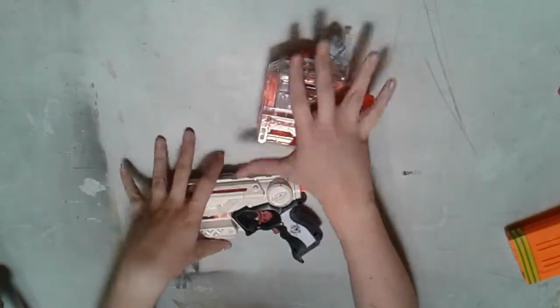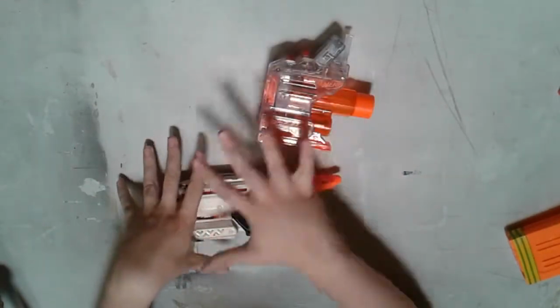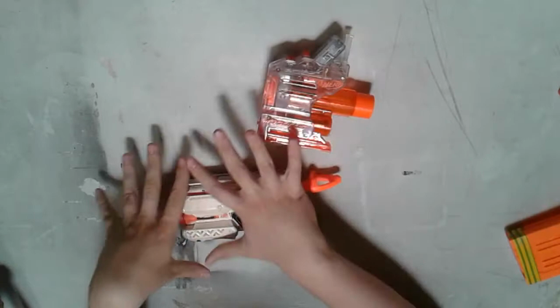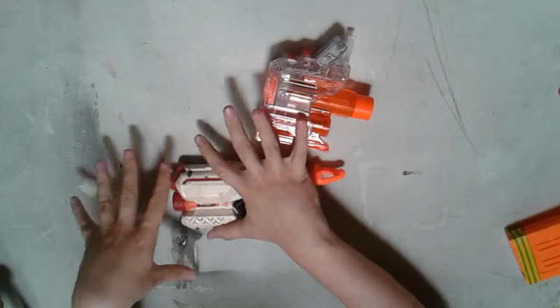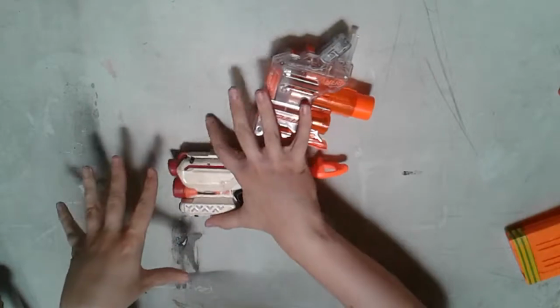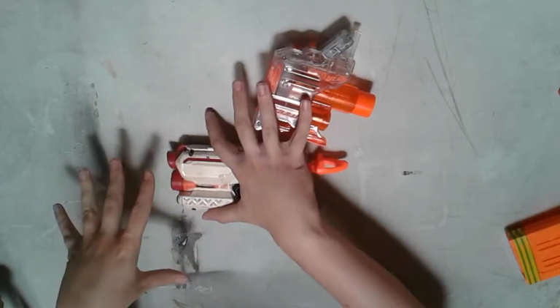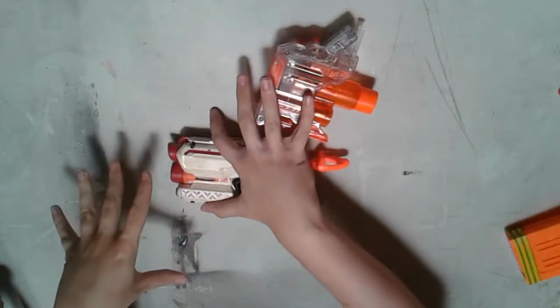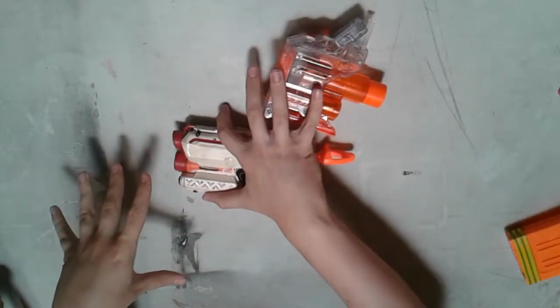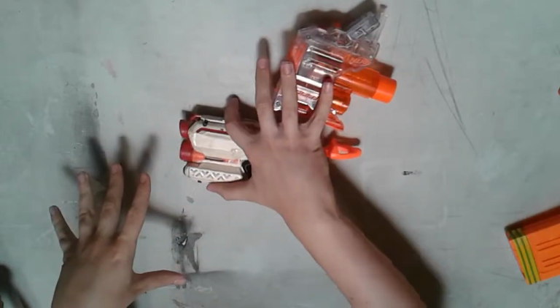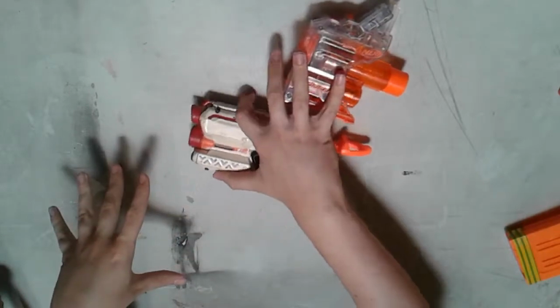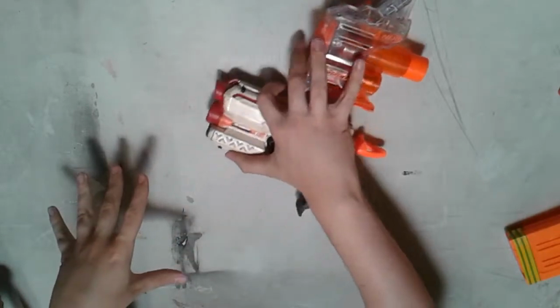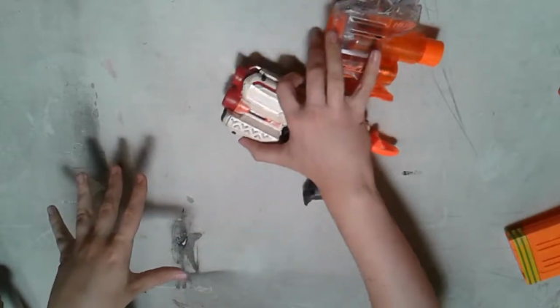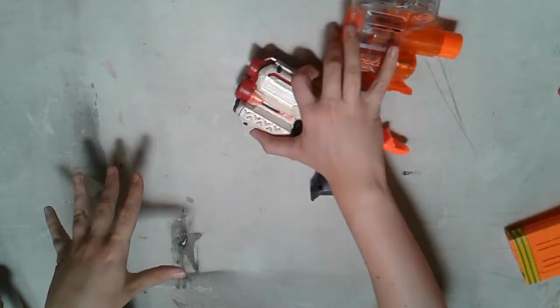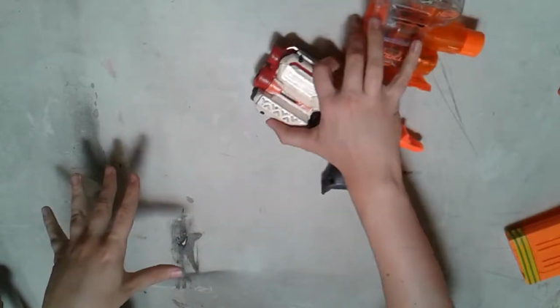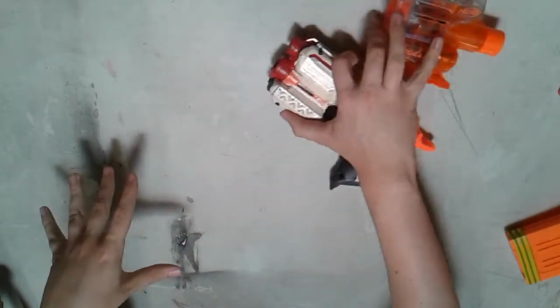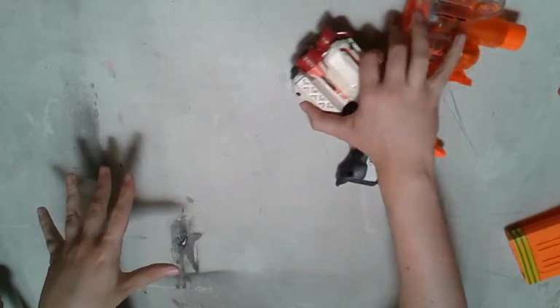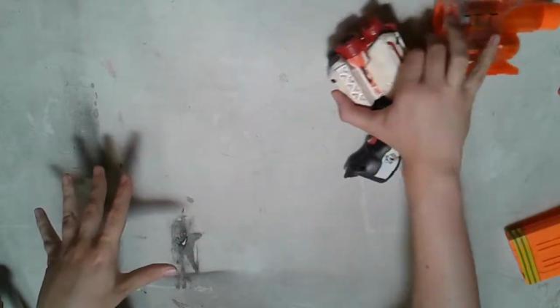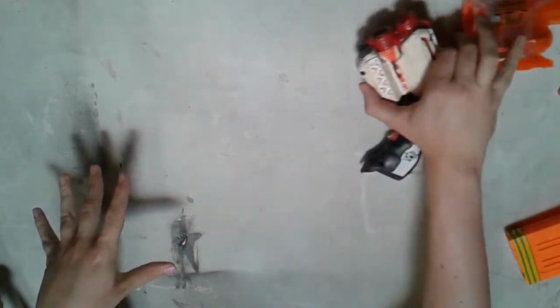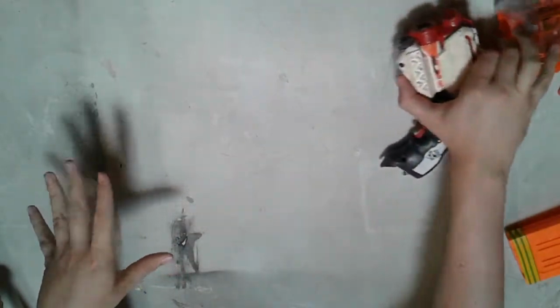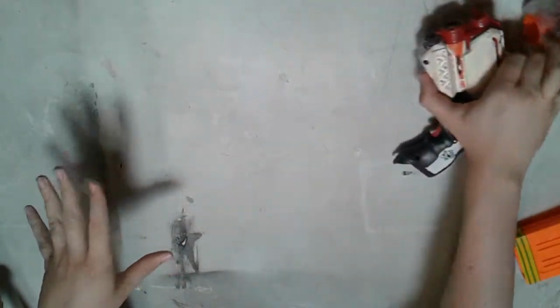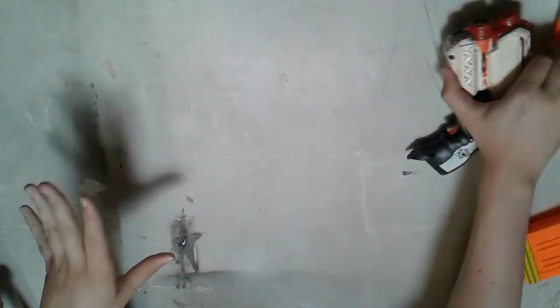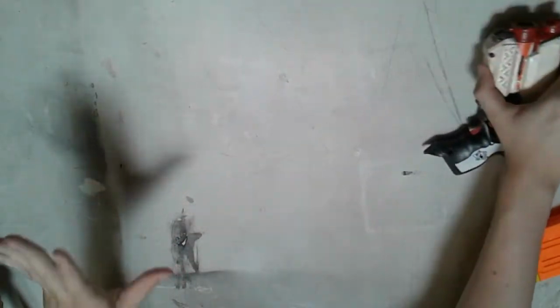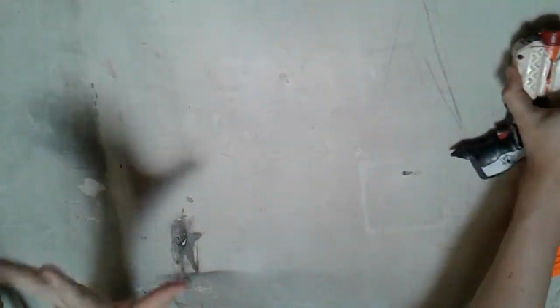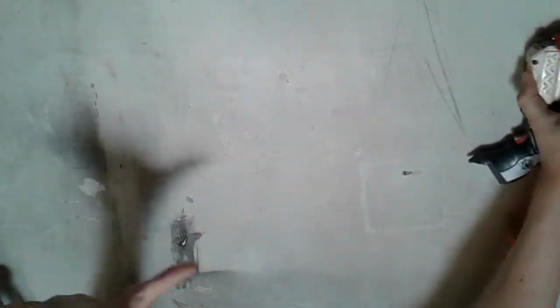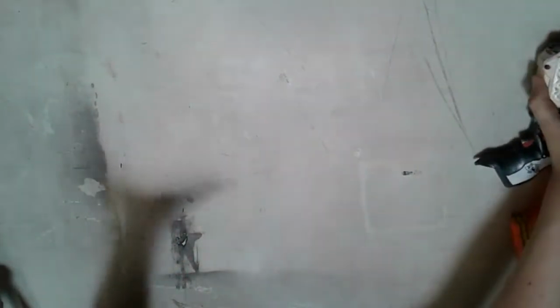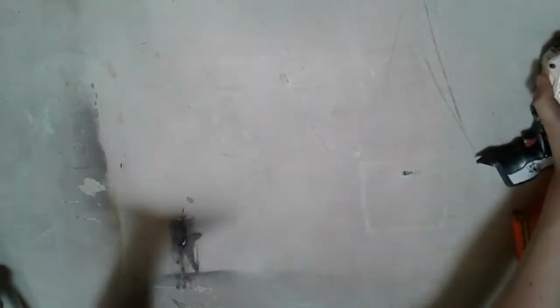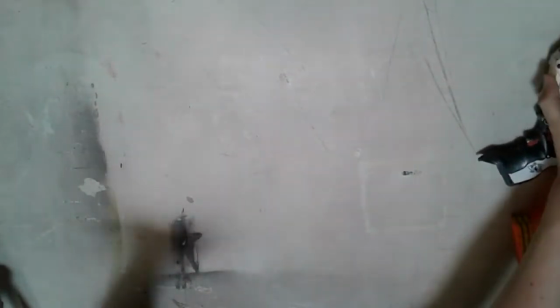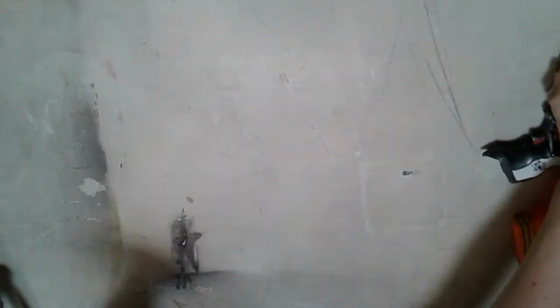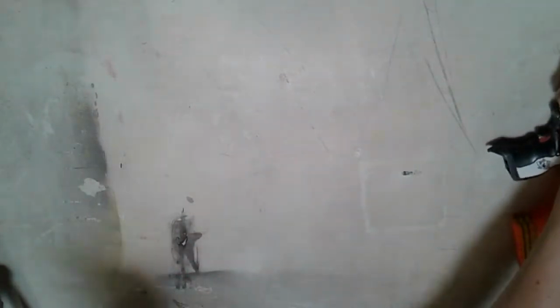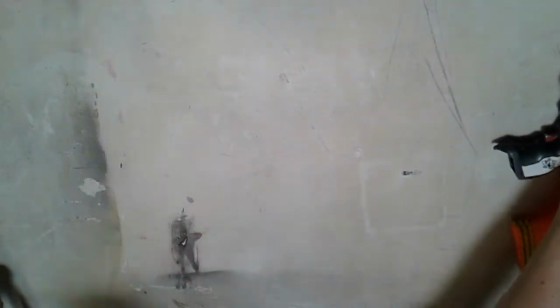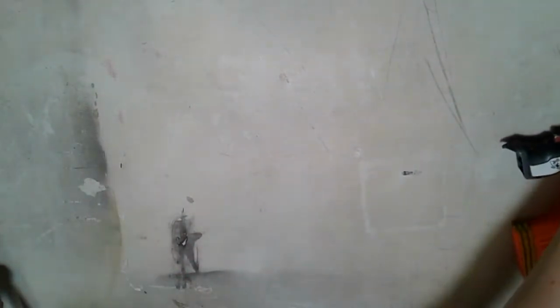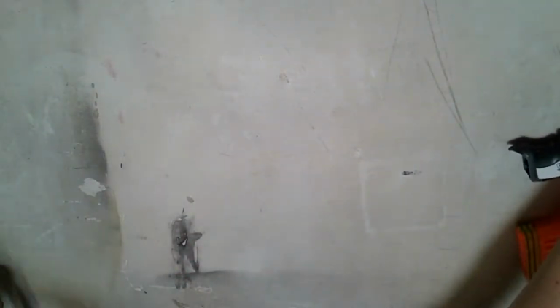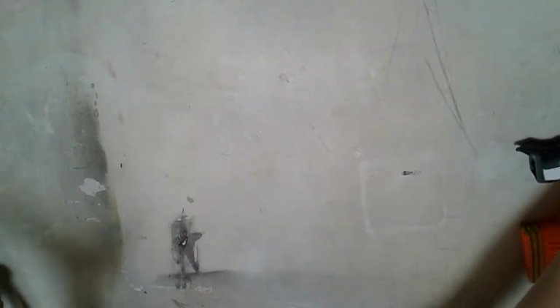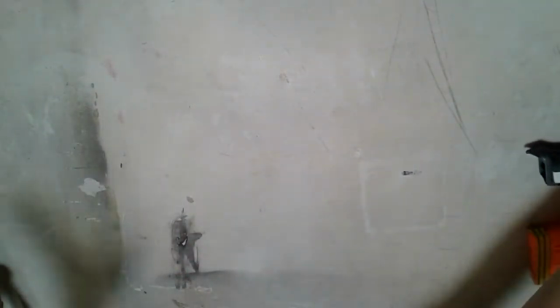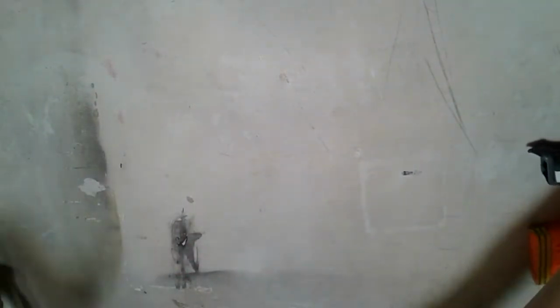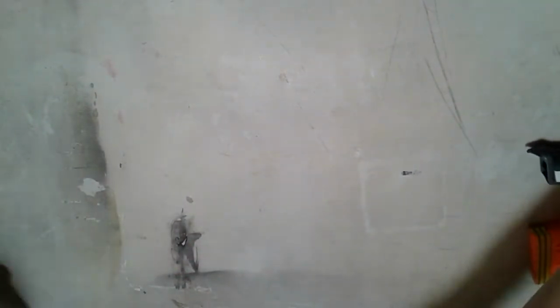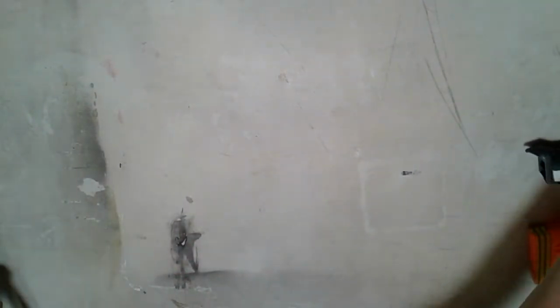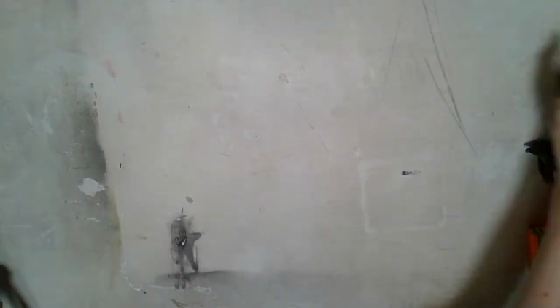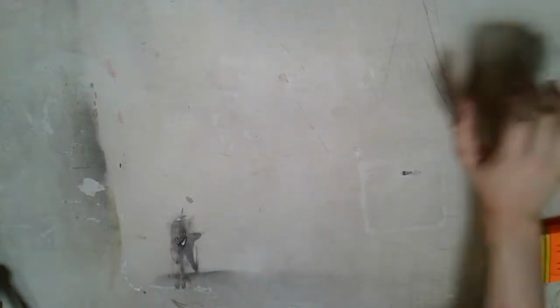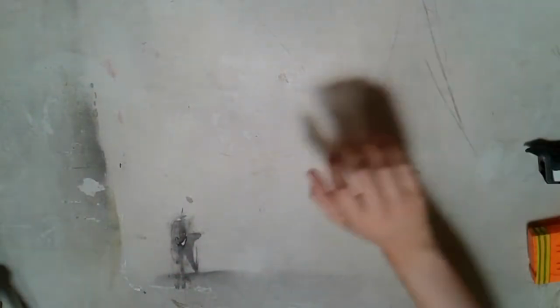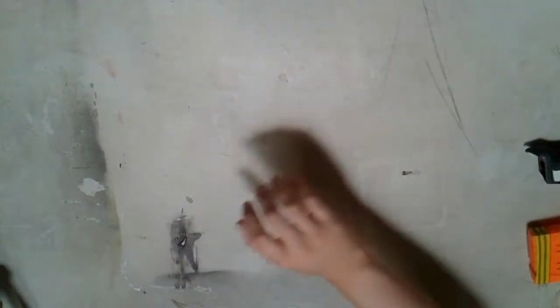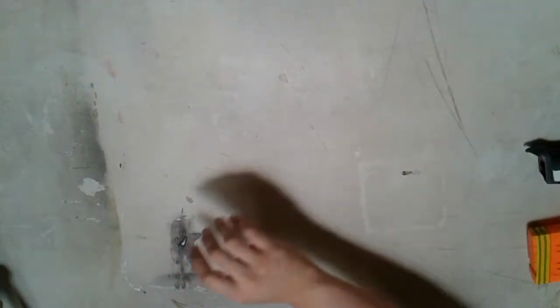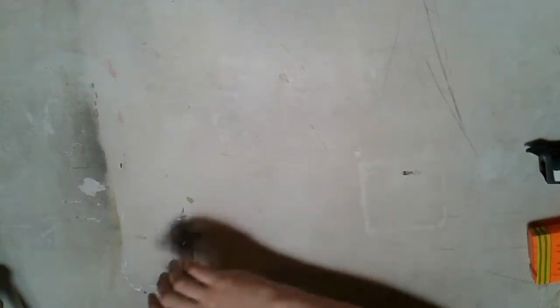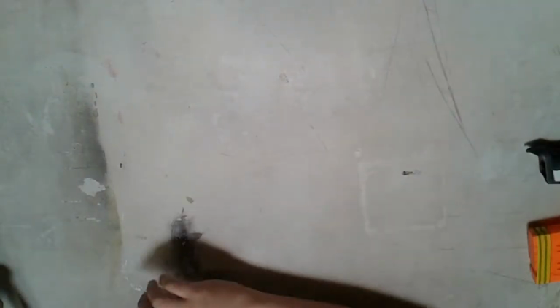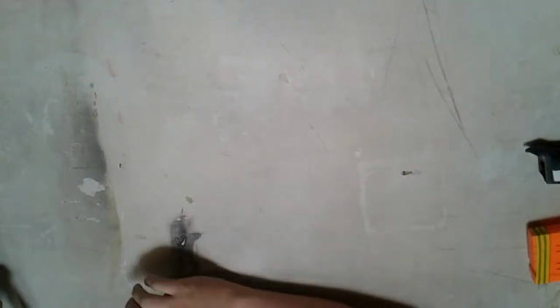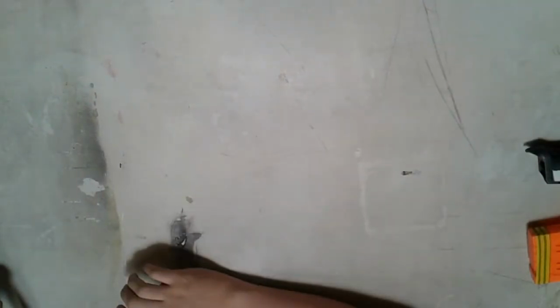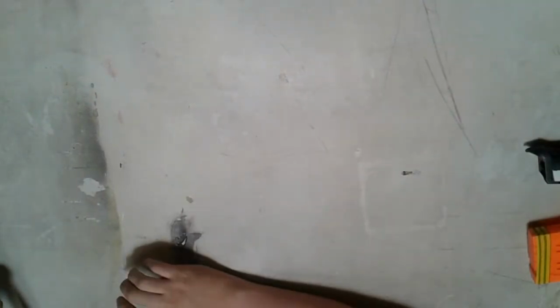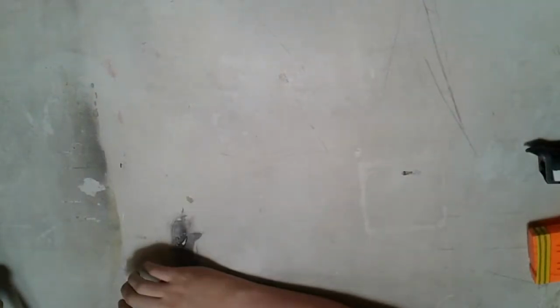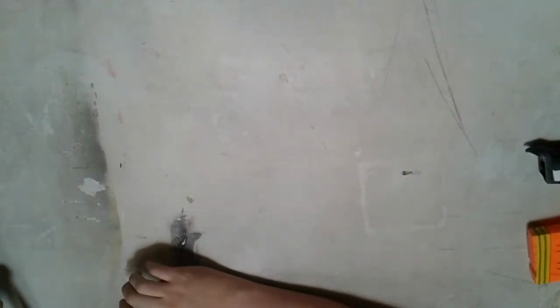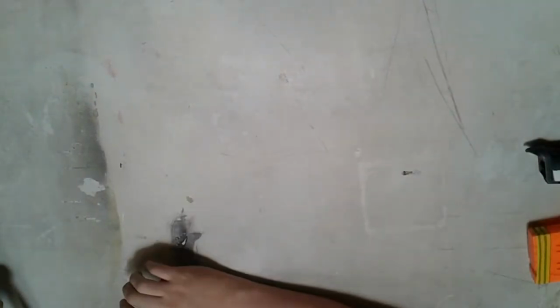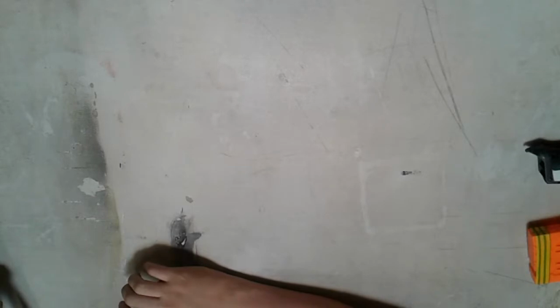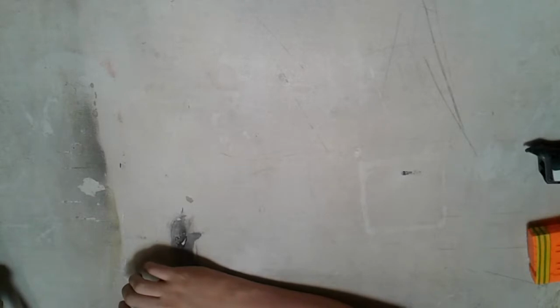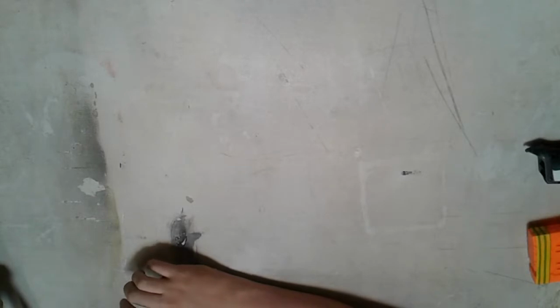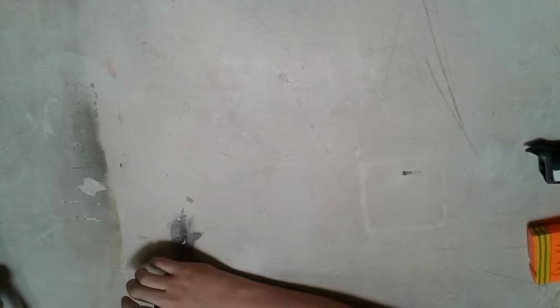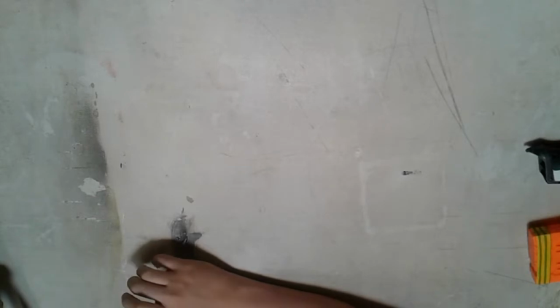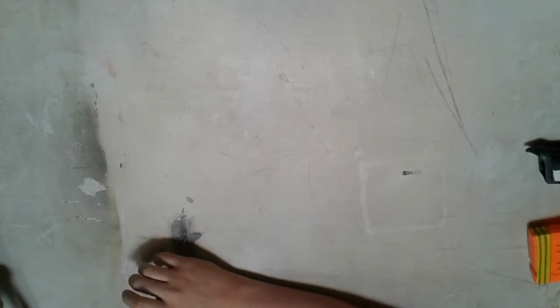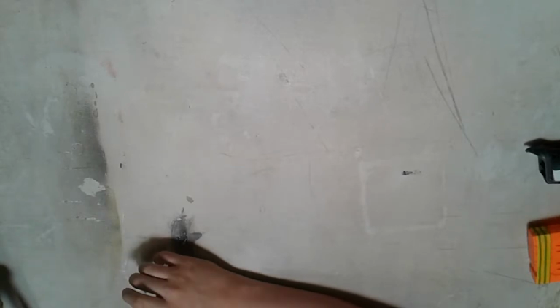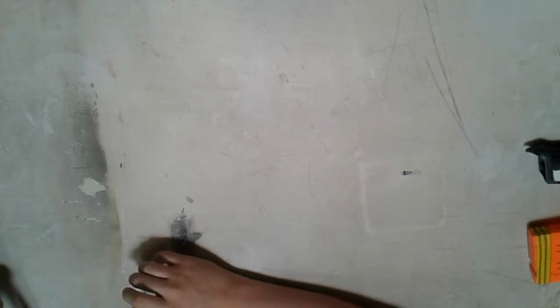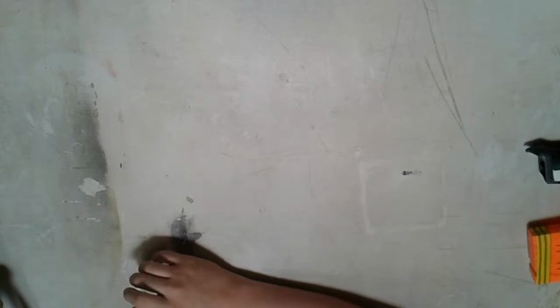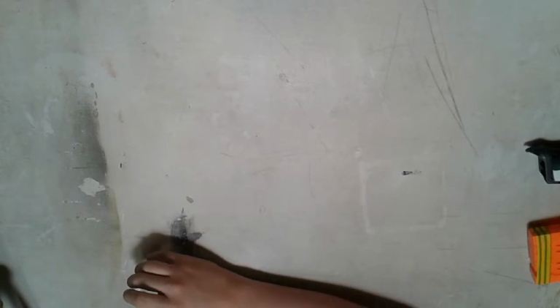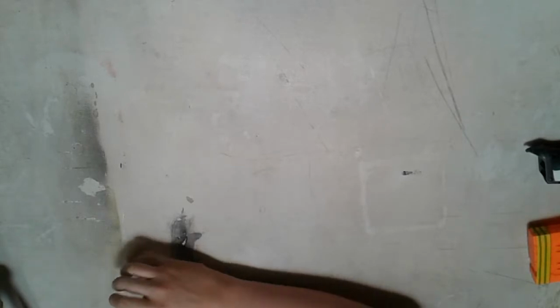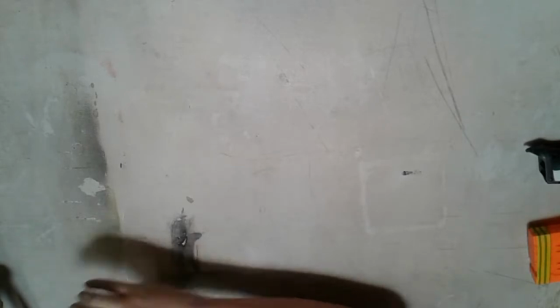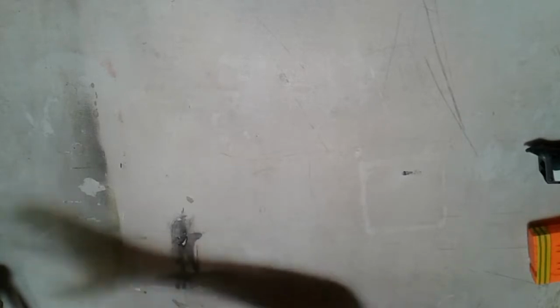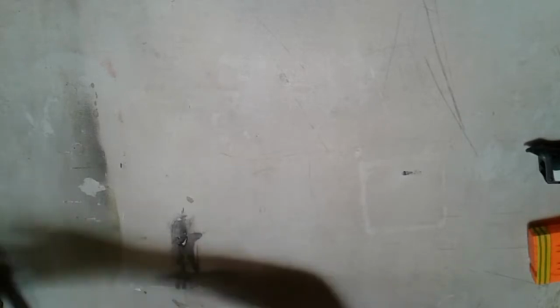Moving on from the Modulus Chrono Barrel, which is amazing — if you see one for five bucks, you may as well go and grab it.